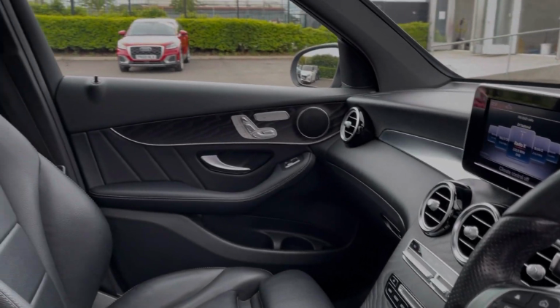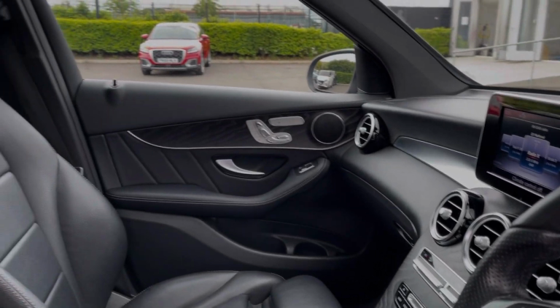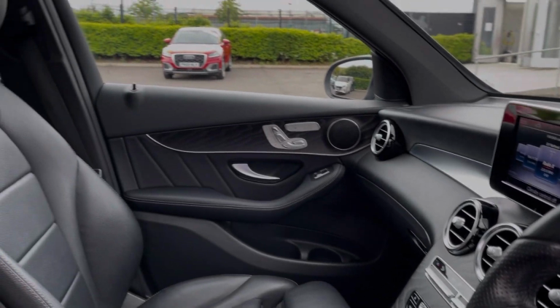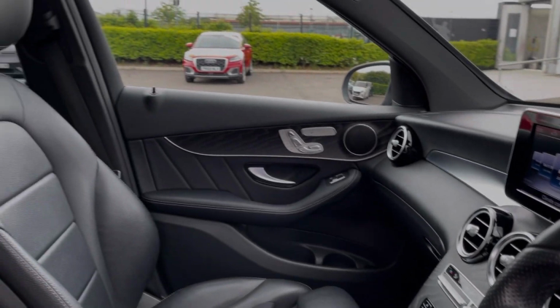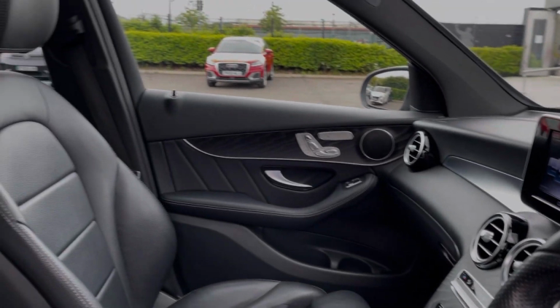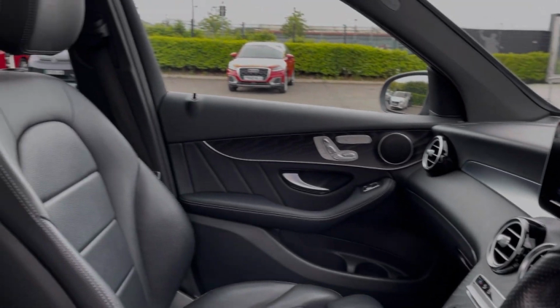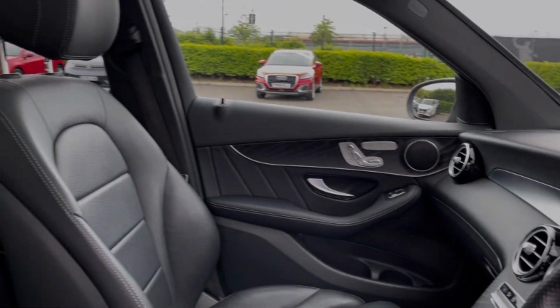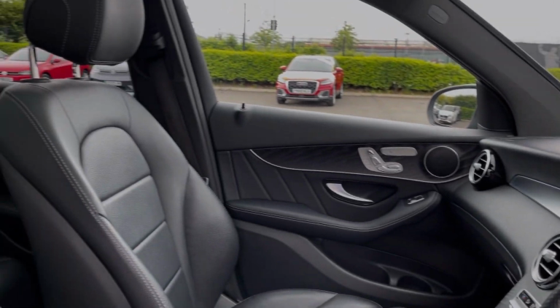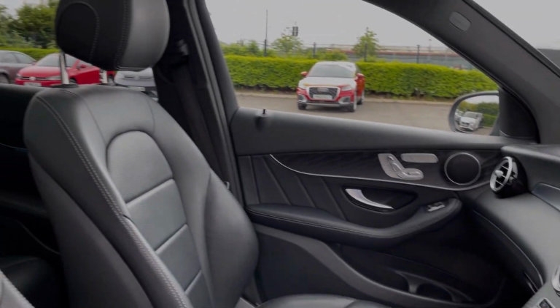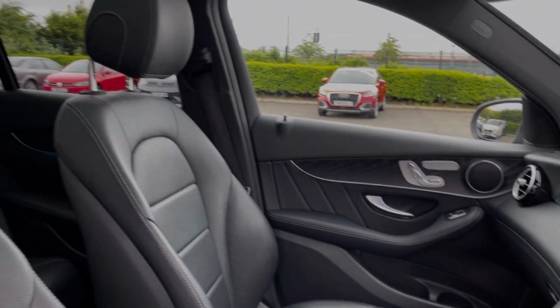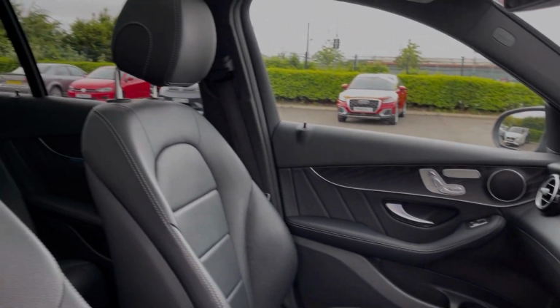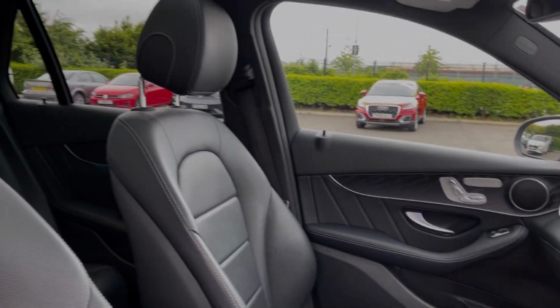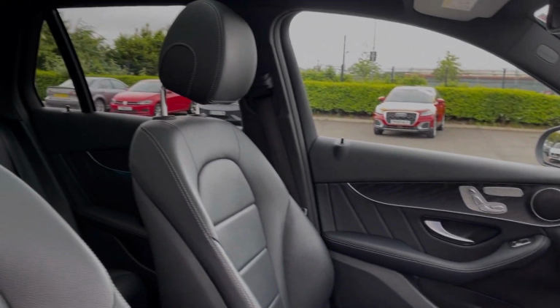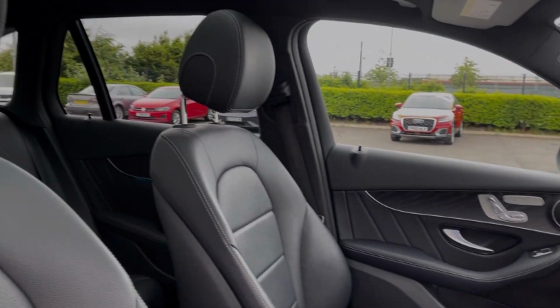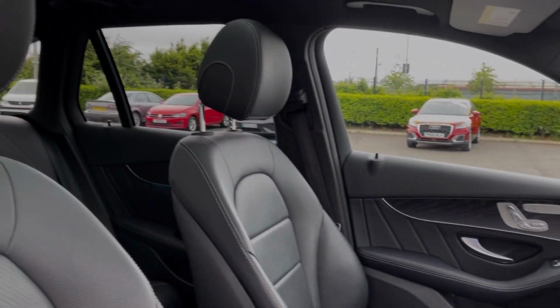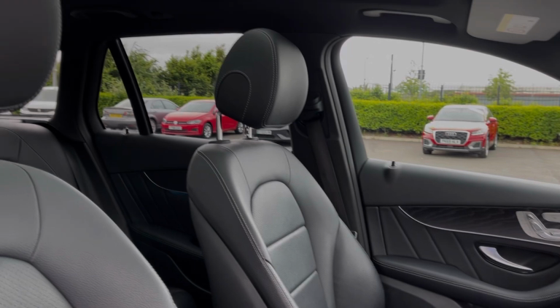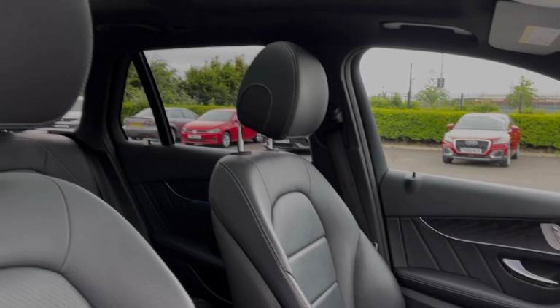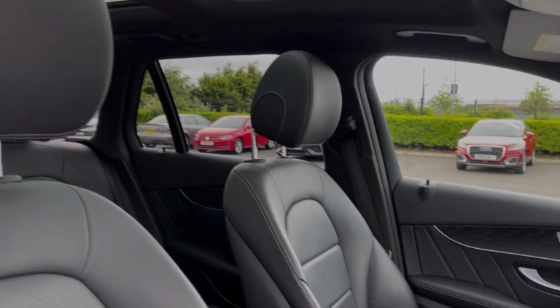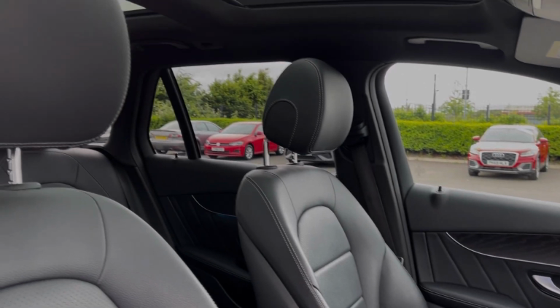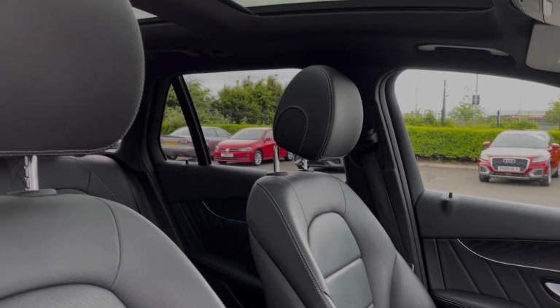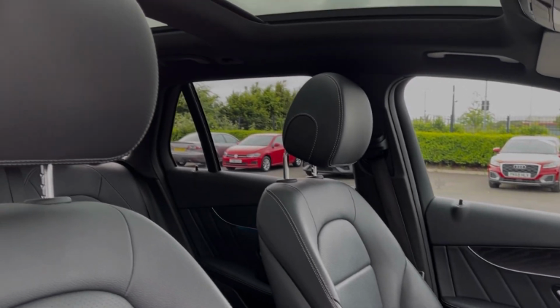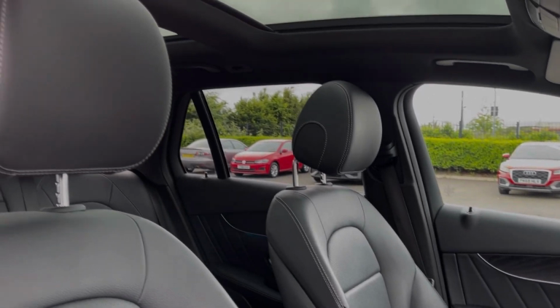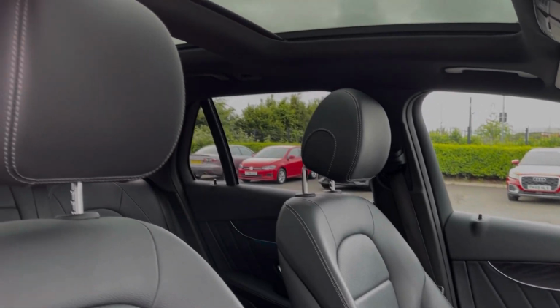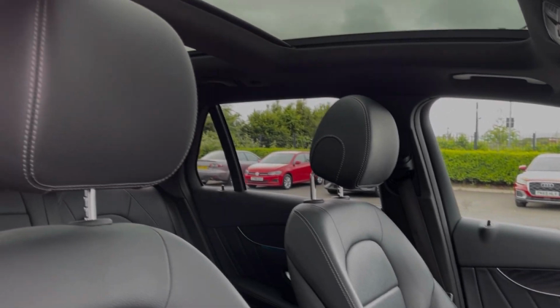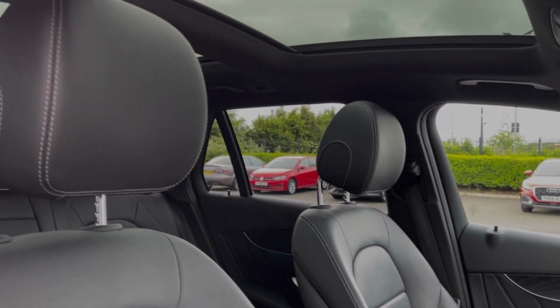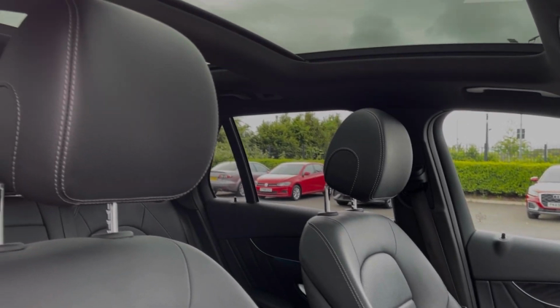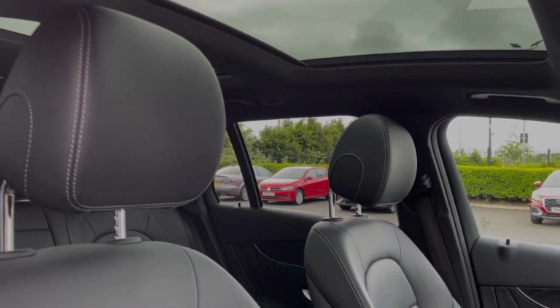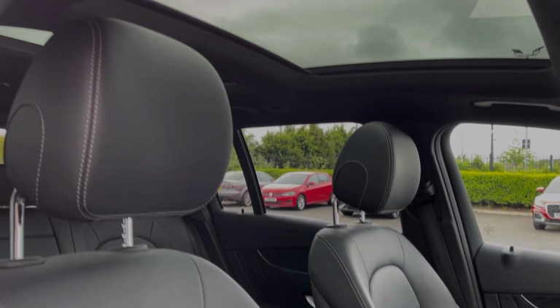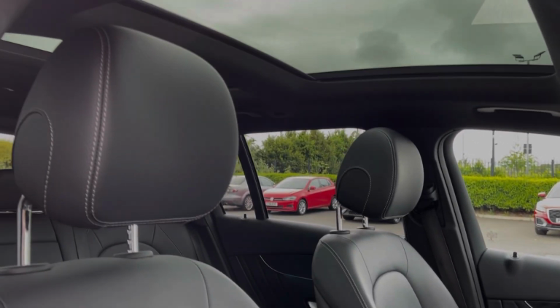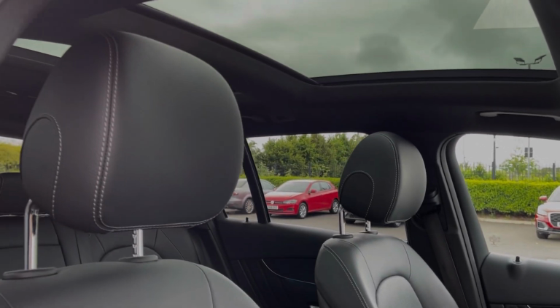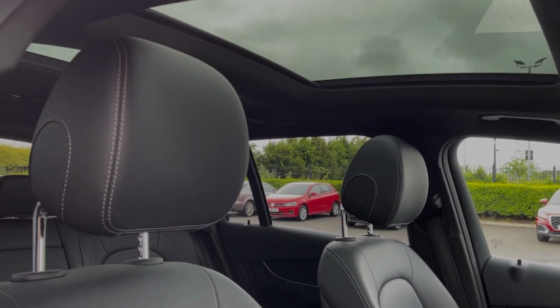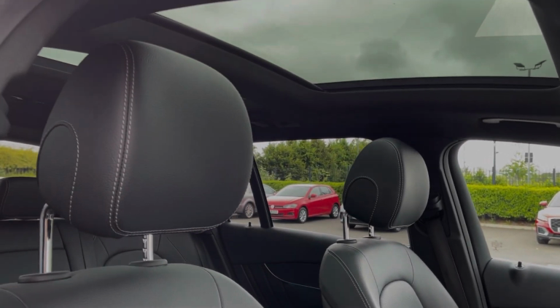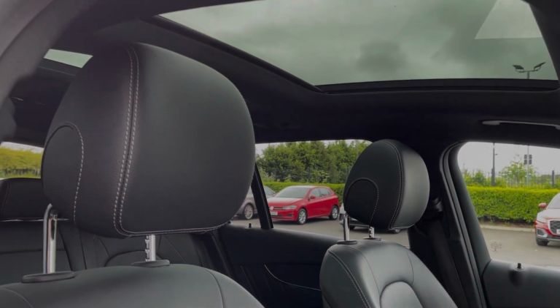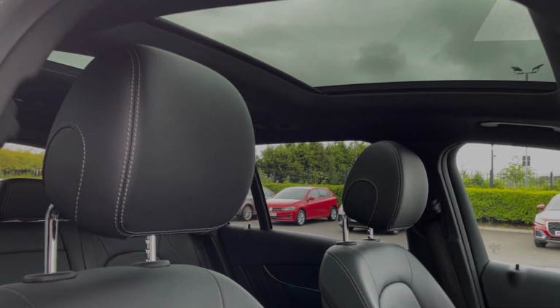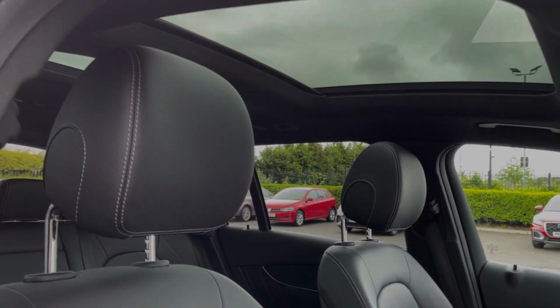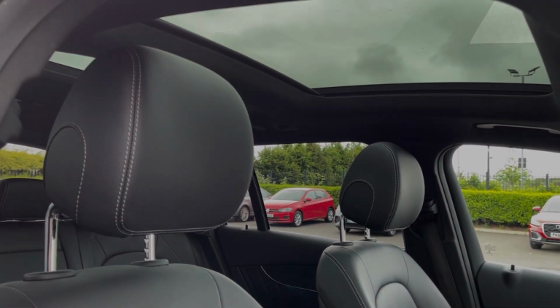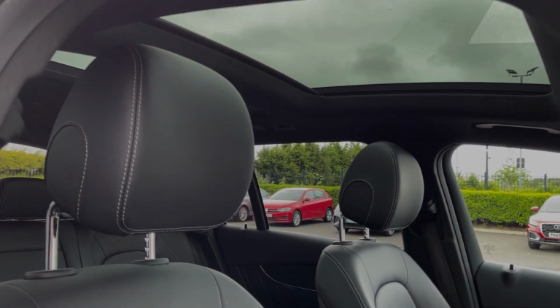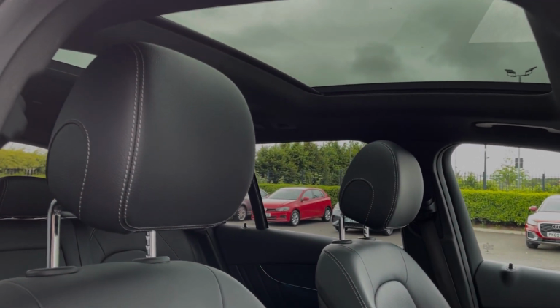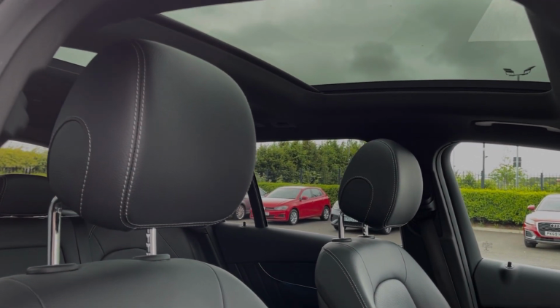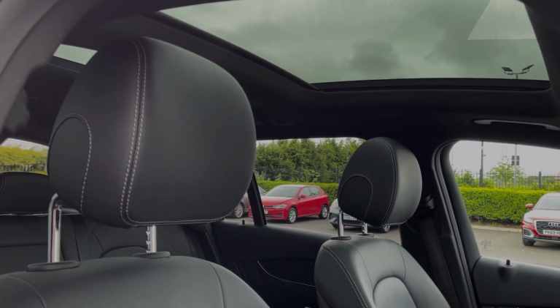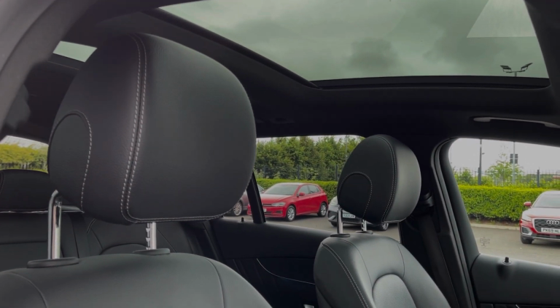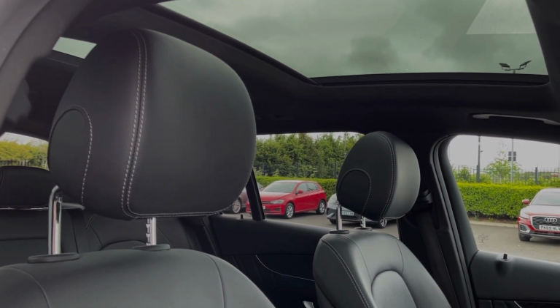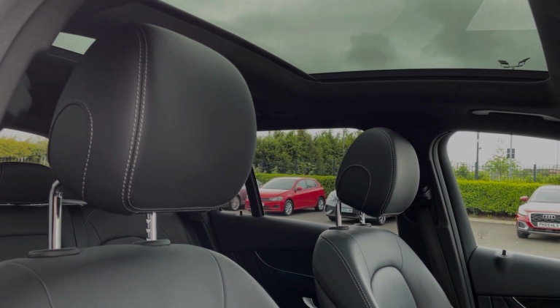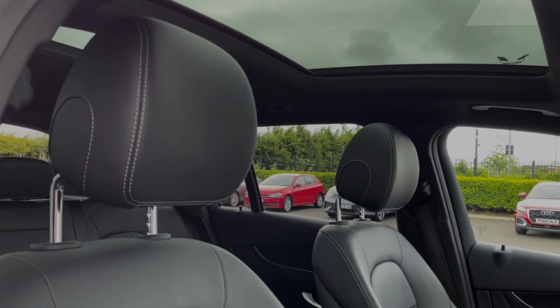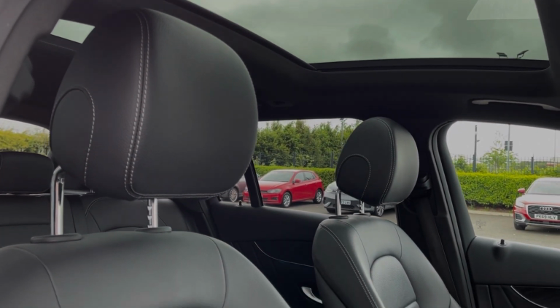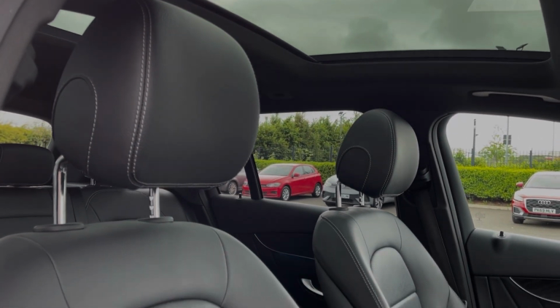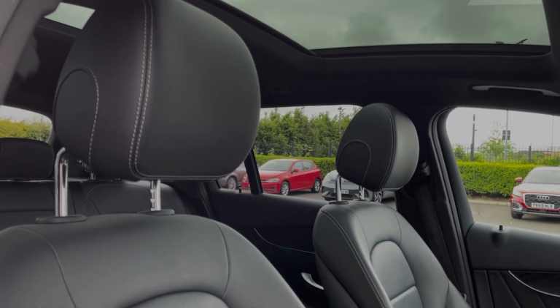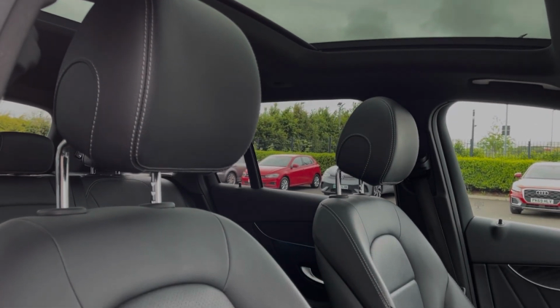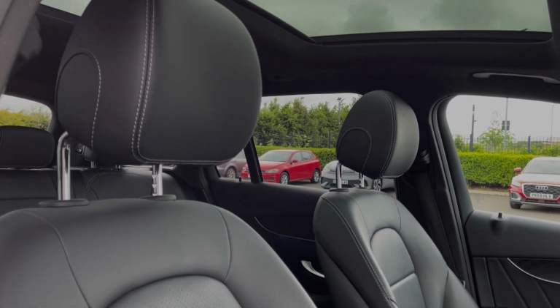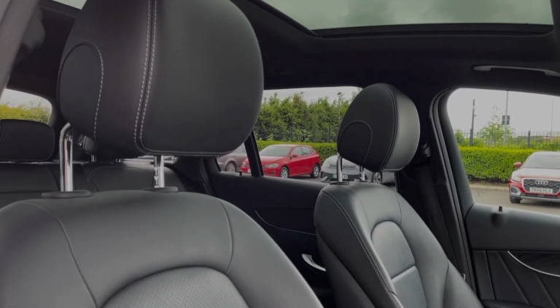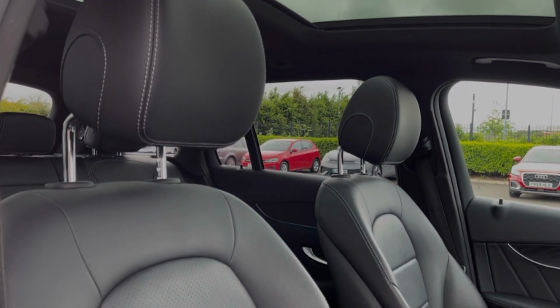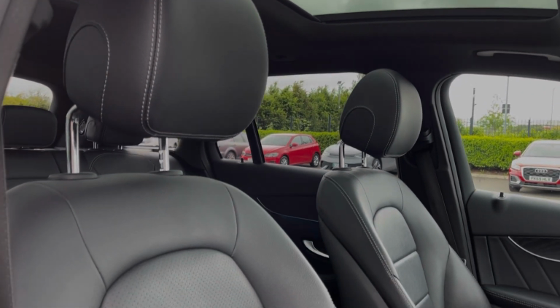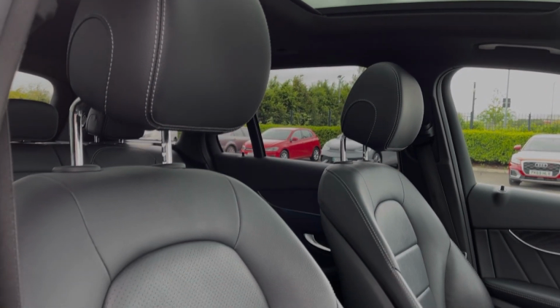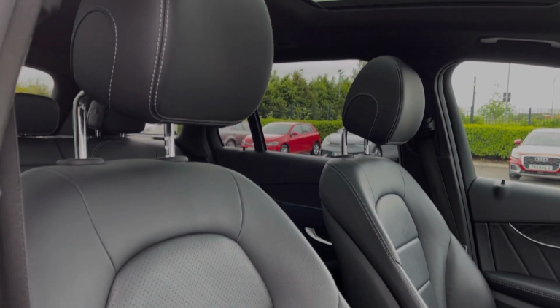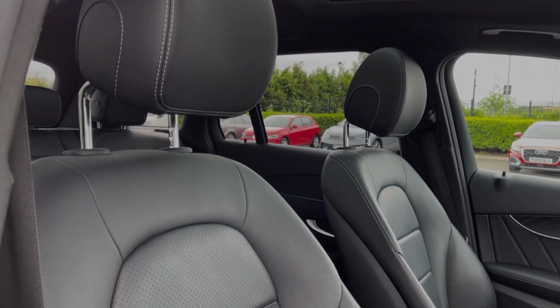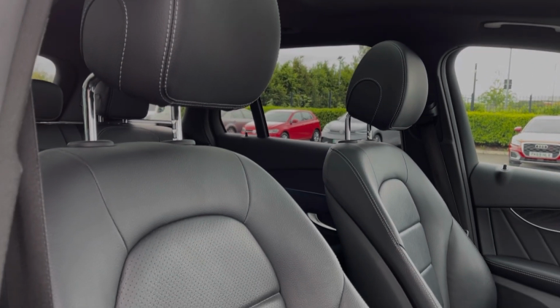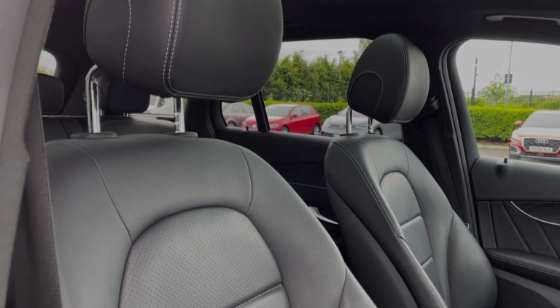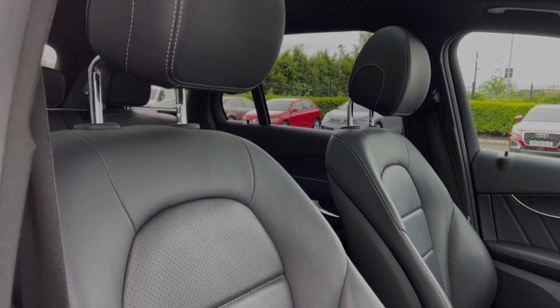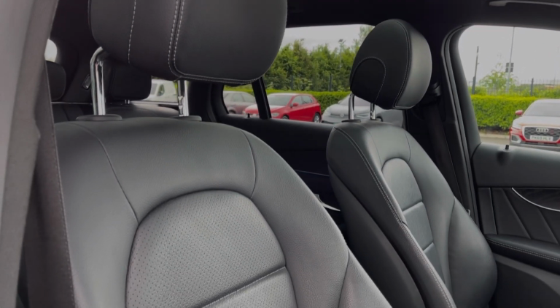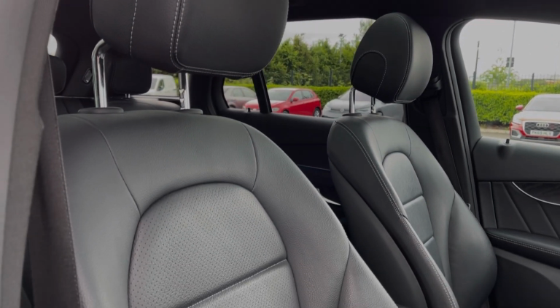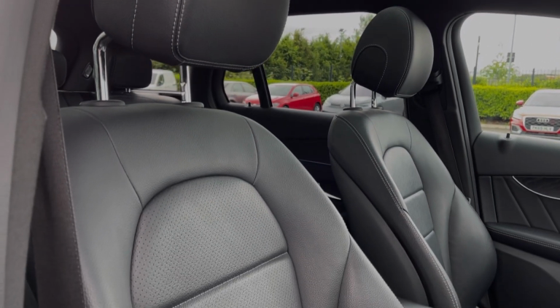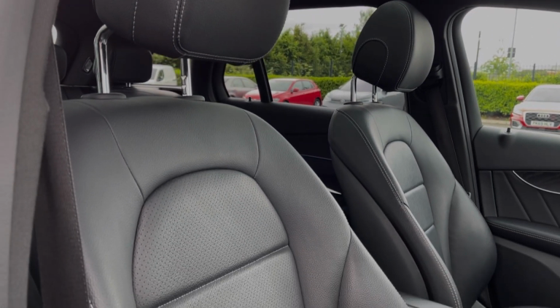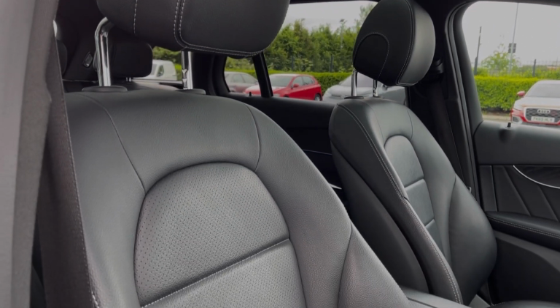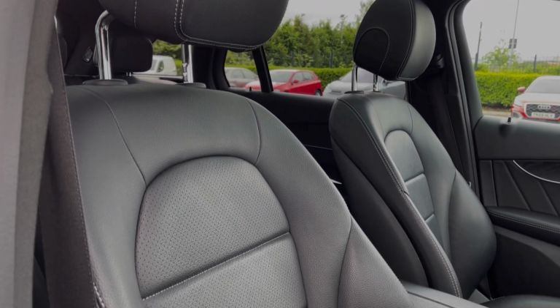Moving around the interior, you can see the premium trim offers the dual panoramic sunroof, offering plenty of light into the vehicle.